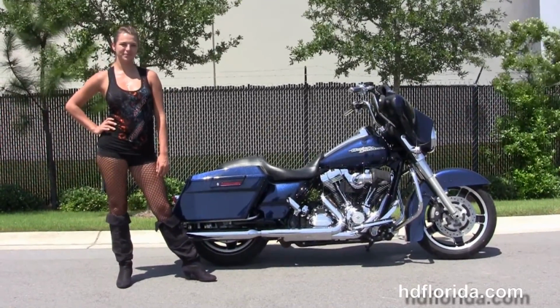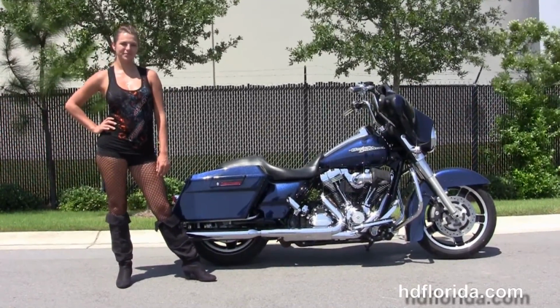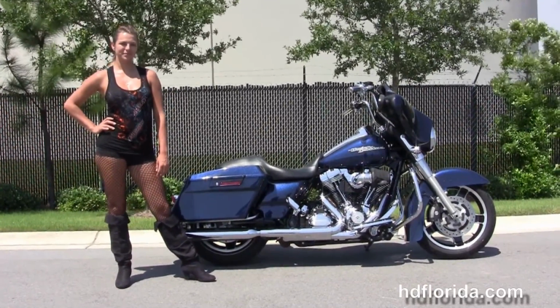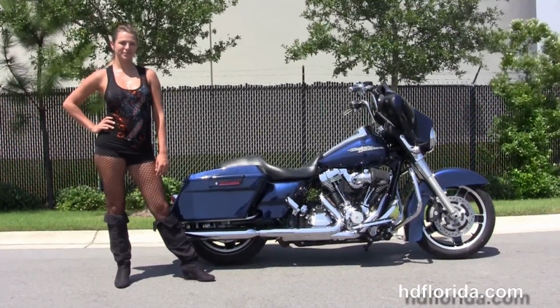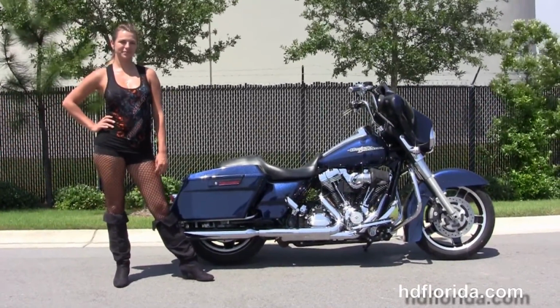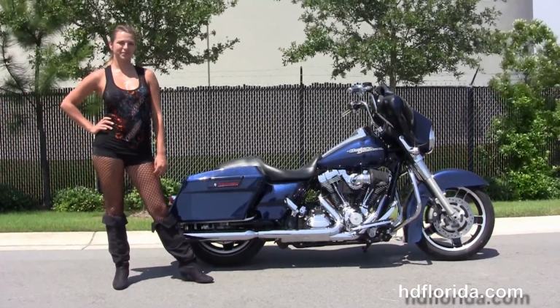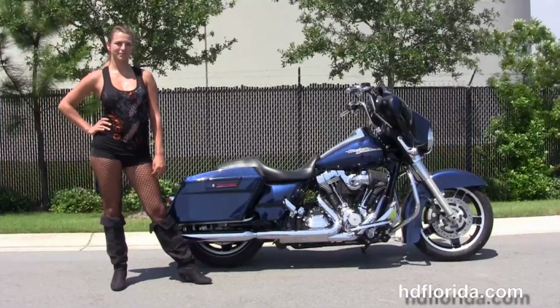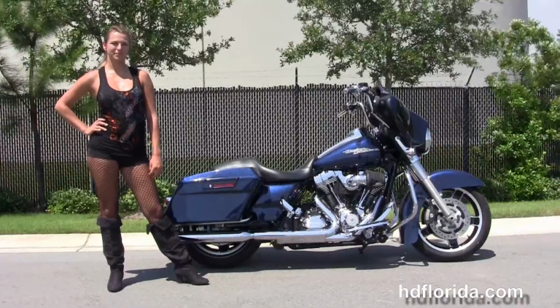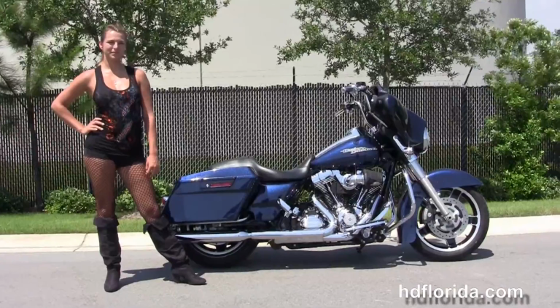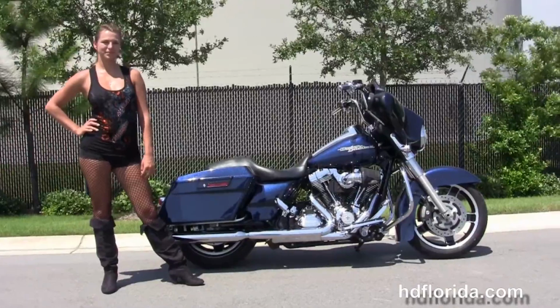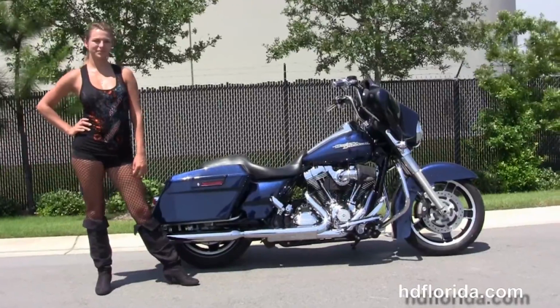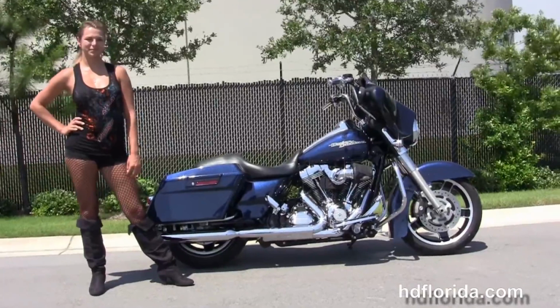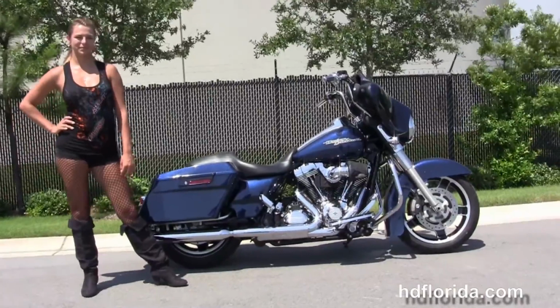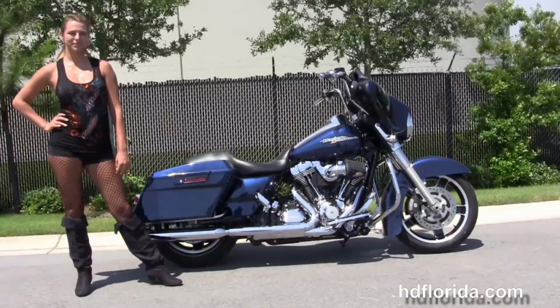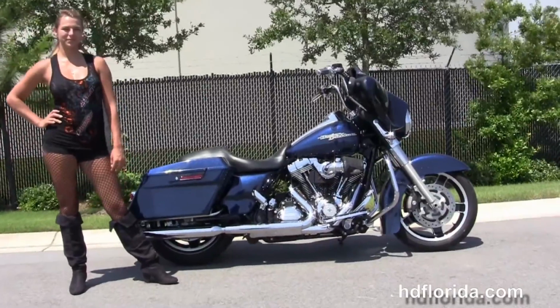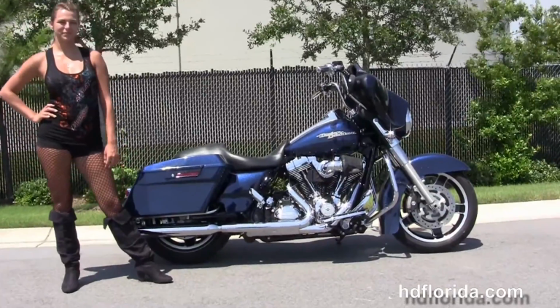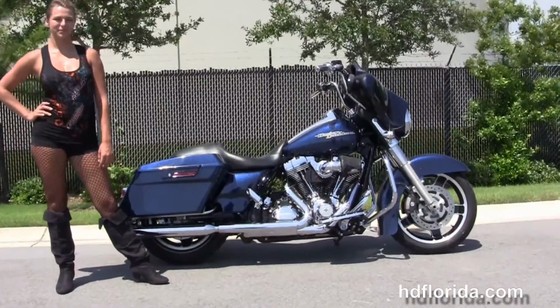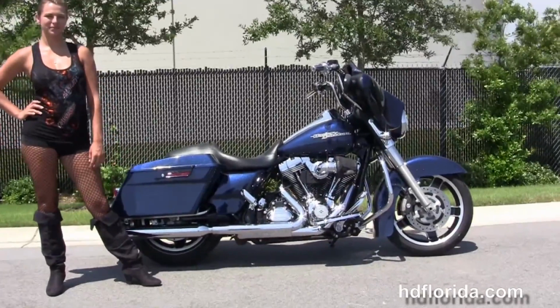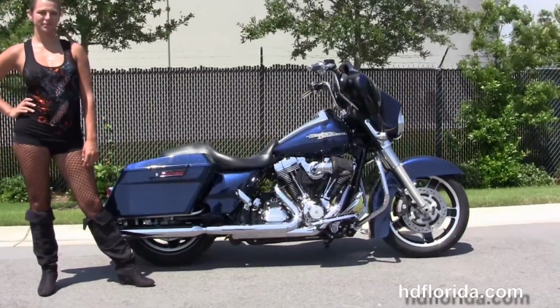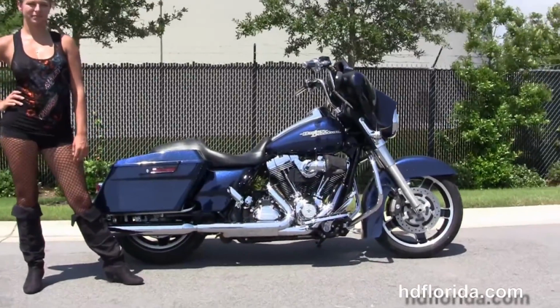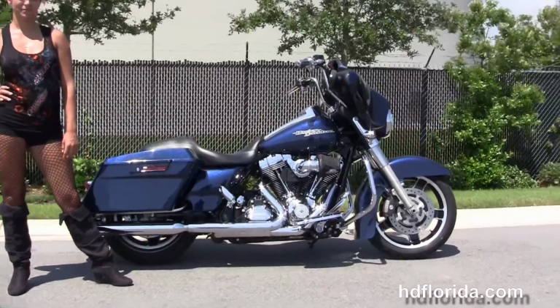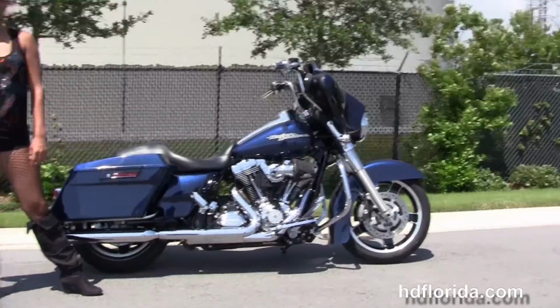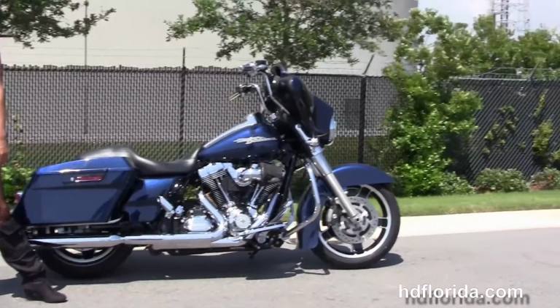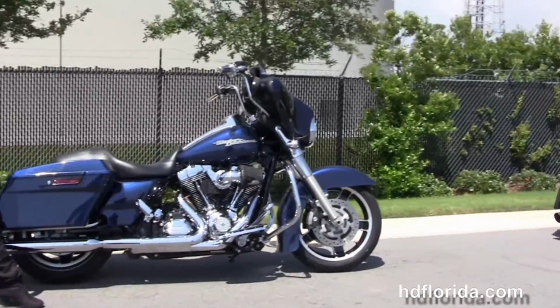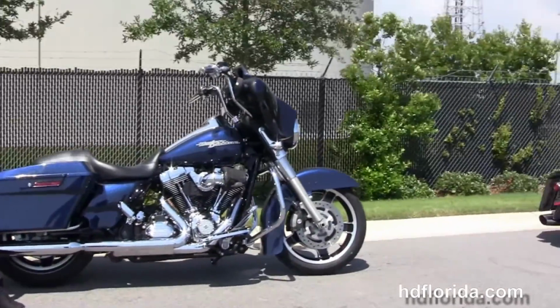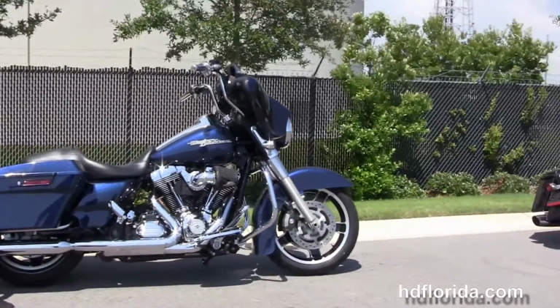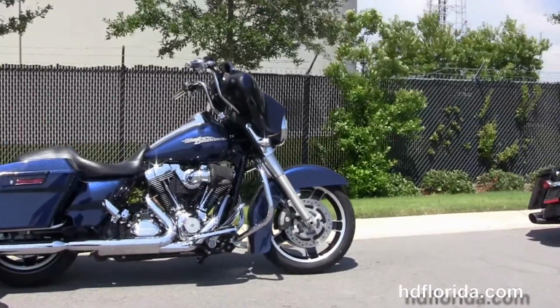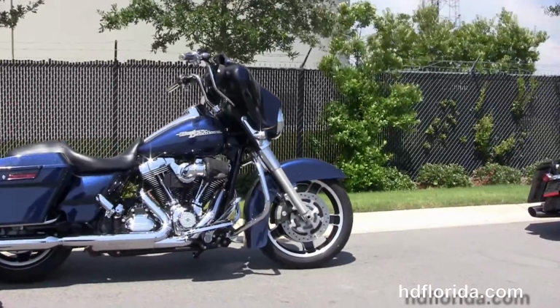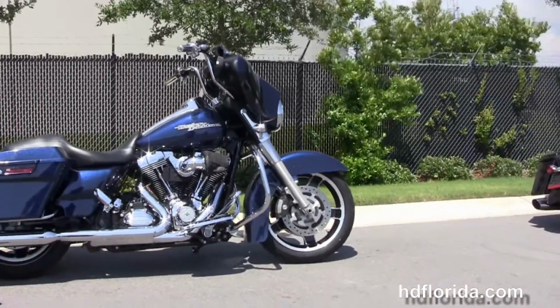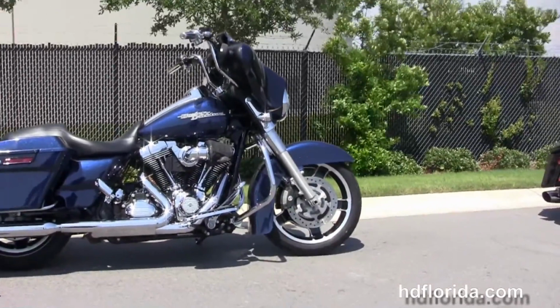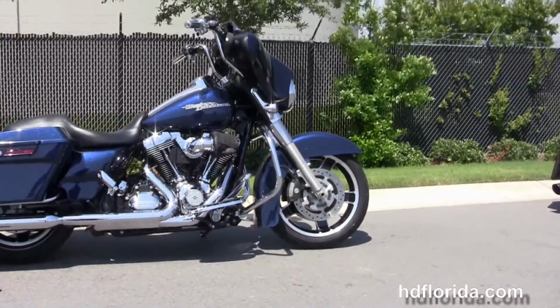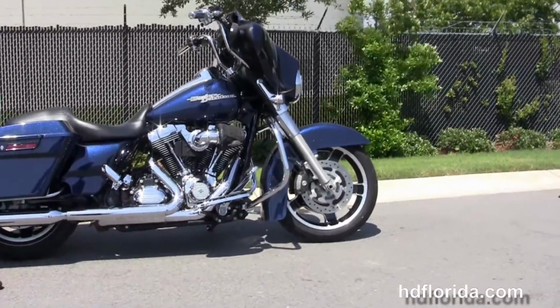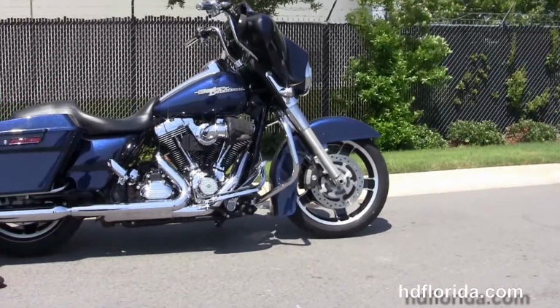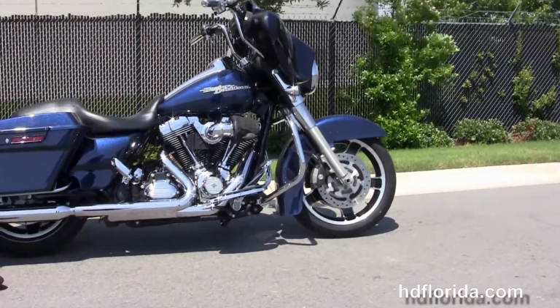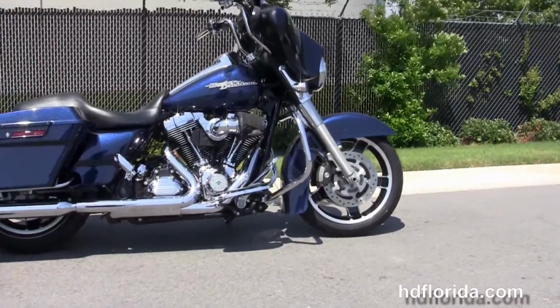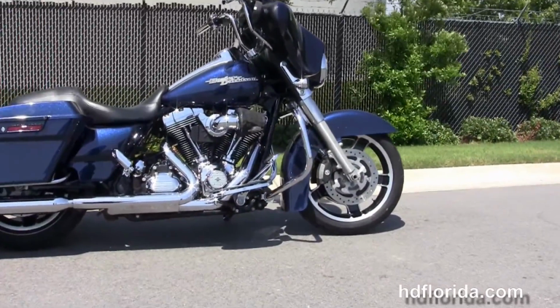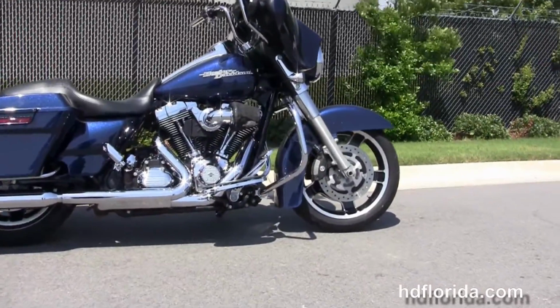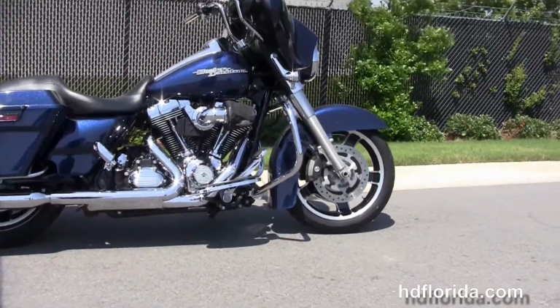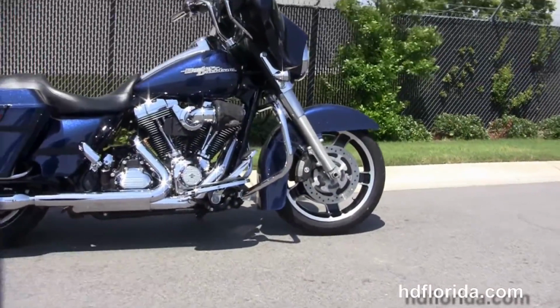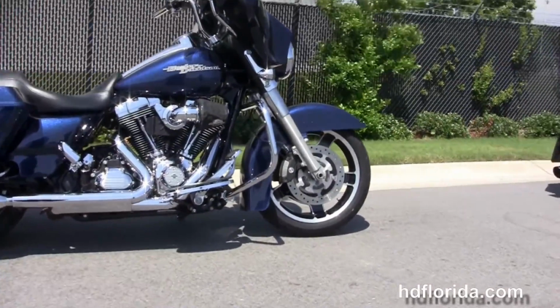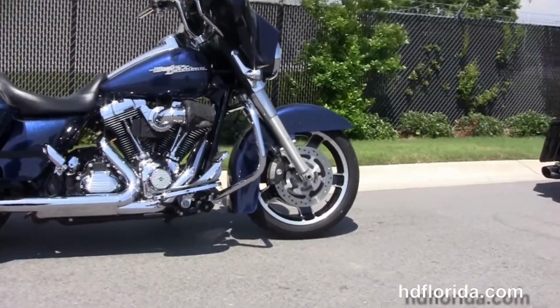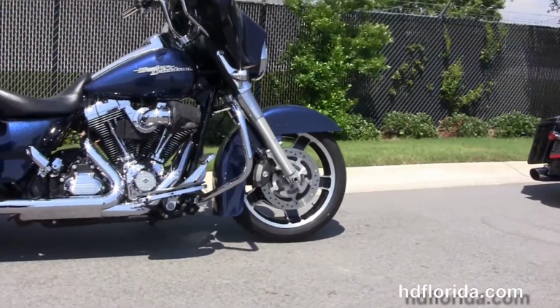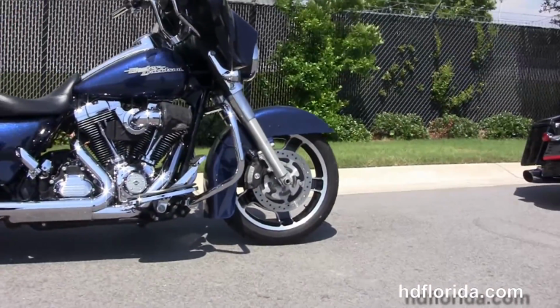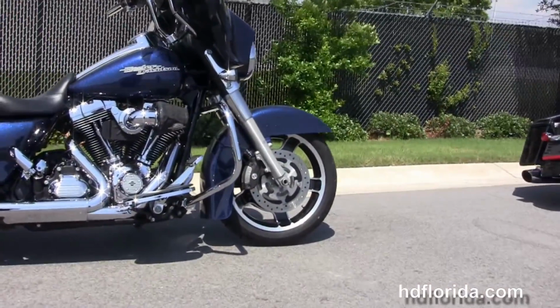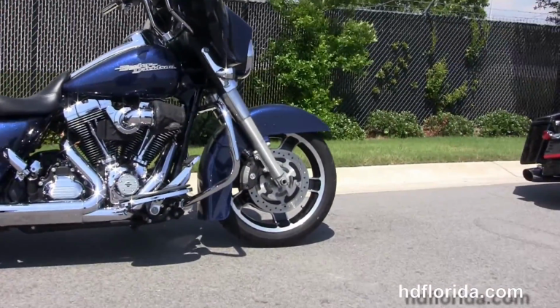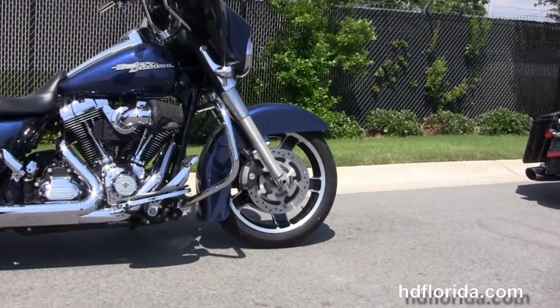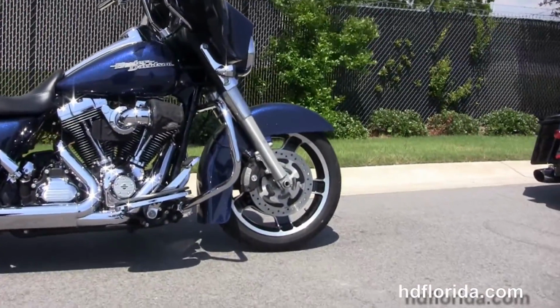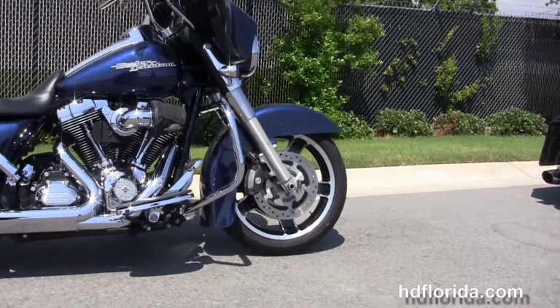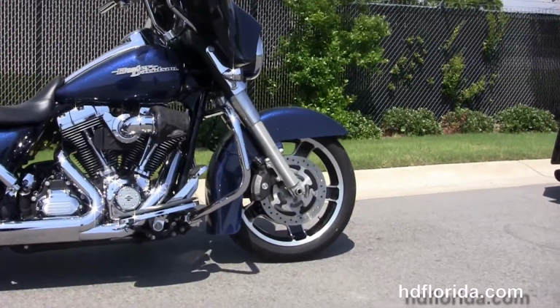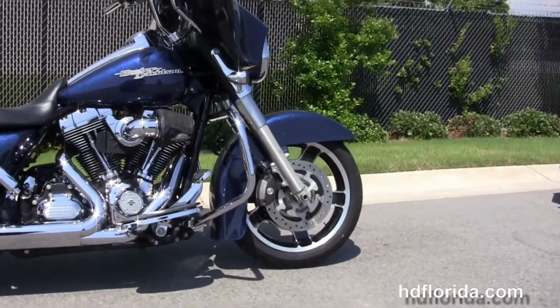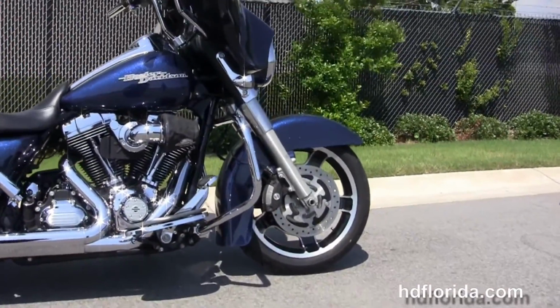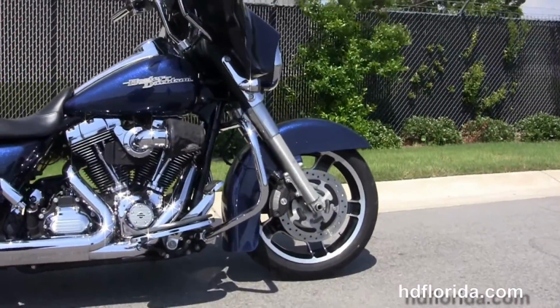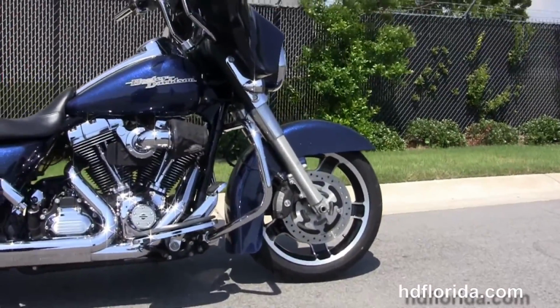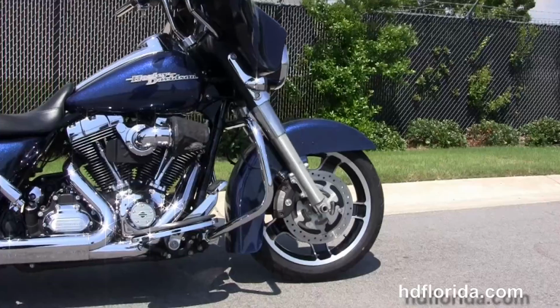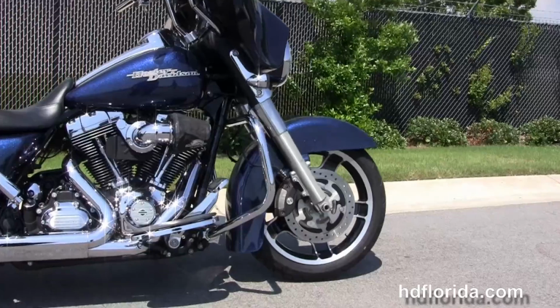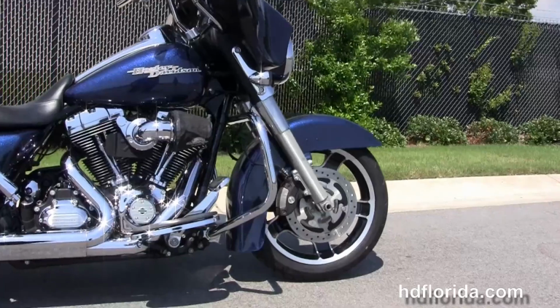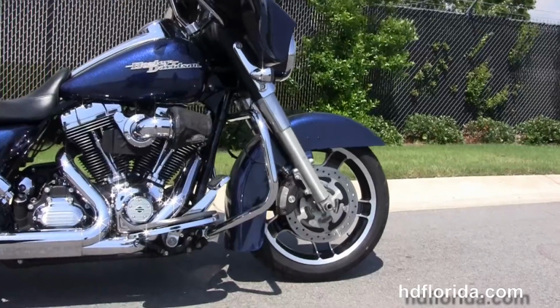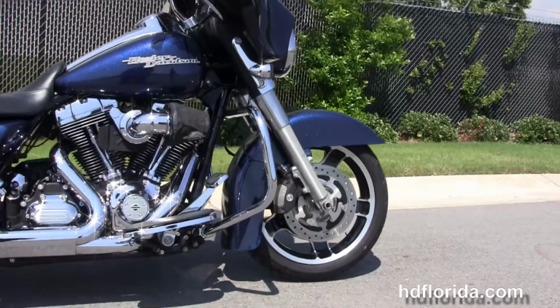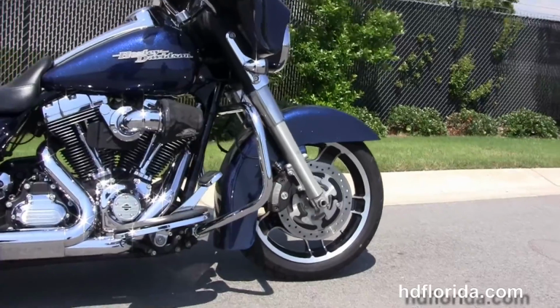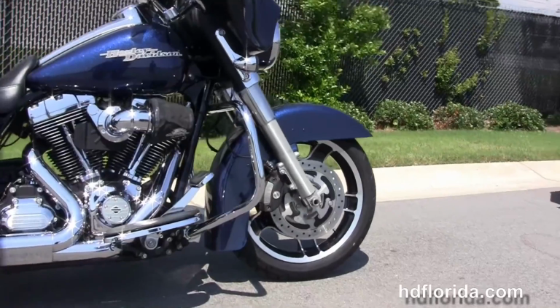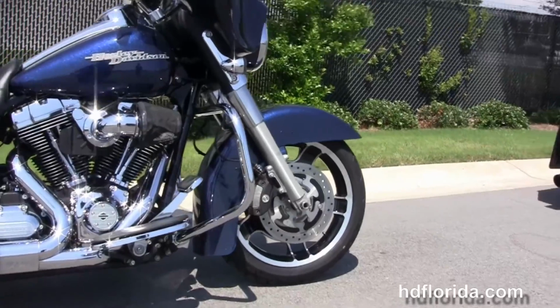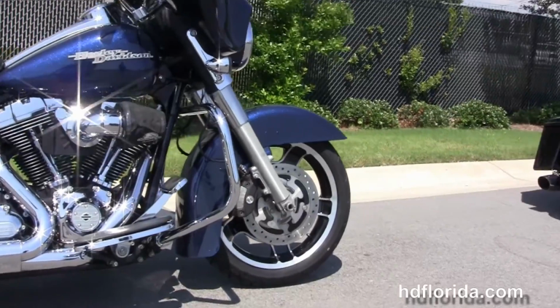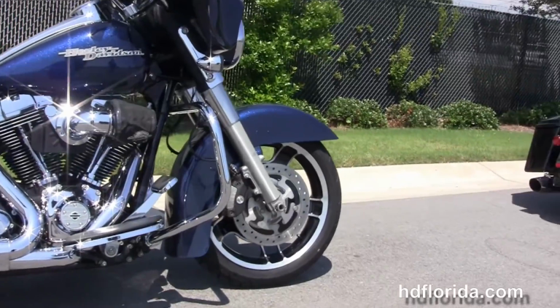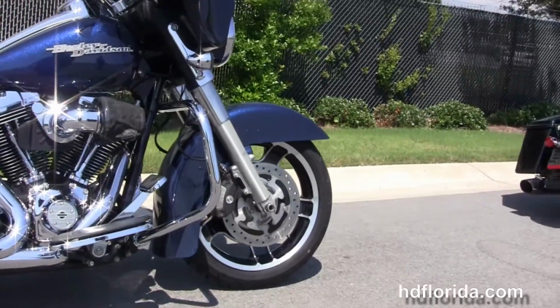This Street Glide in Big Blue Pearl starts out front with the four-piston Brembo calipers and a black slotted five-spoke cast aluminum wheels.